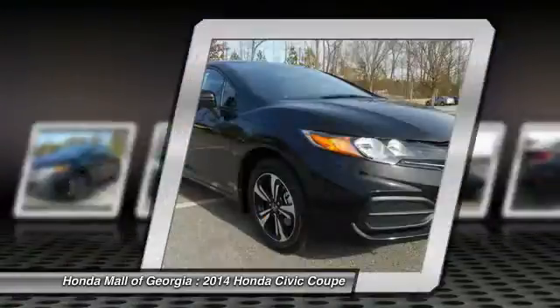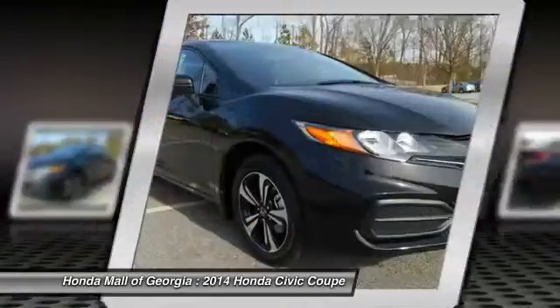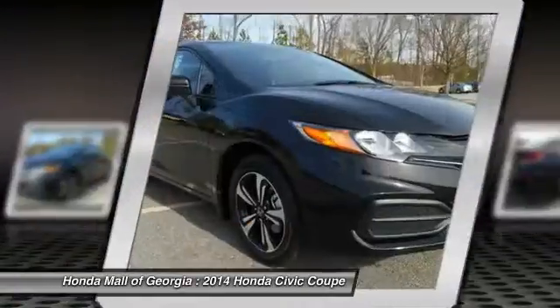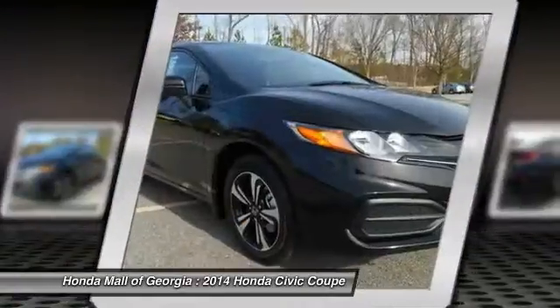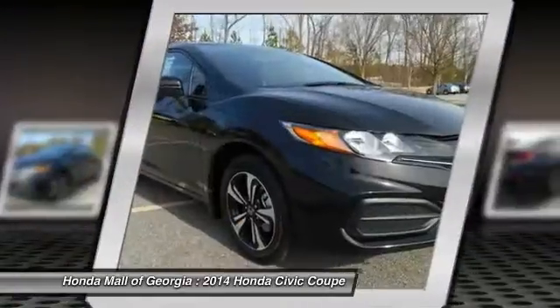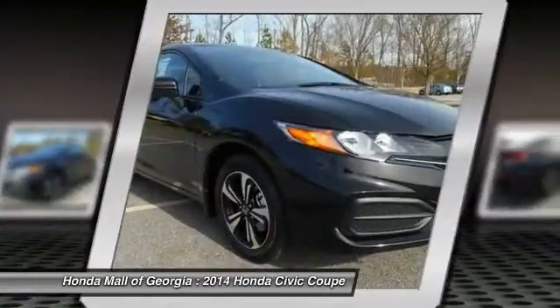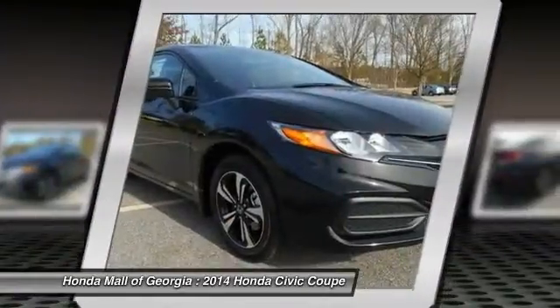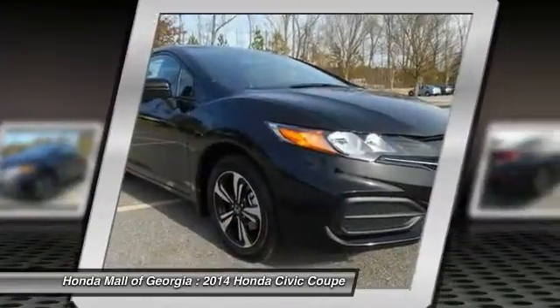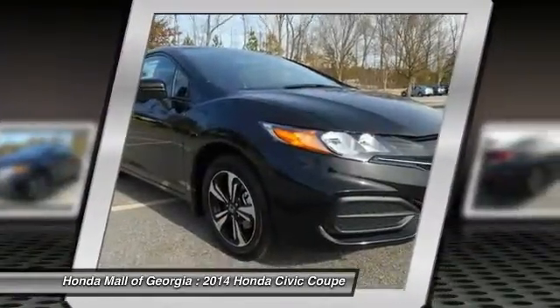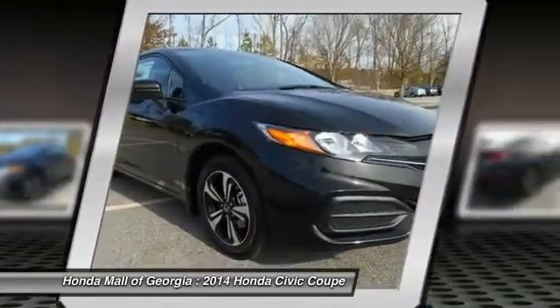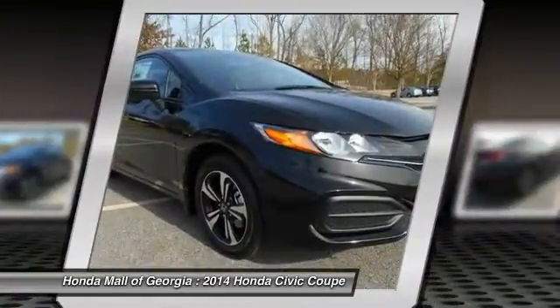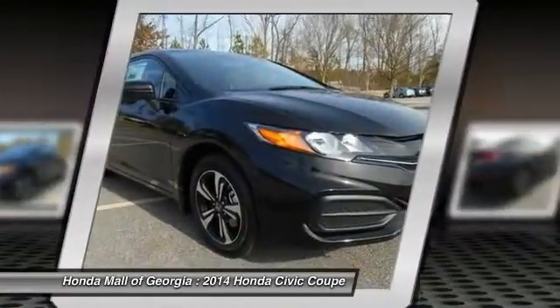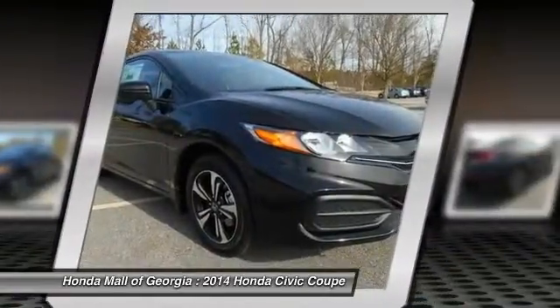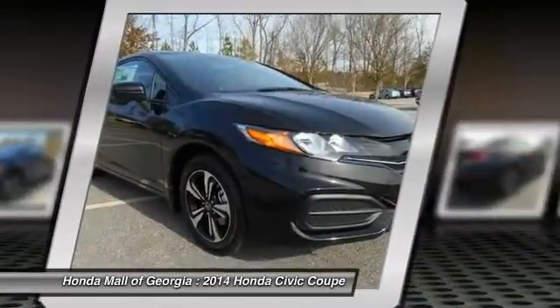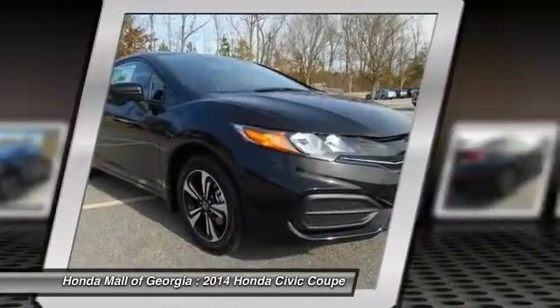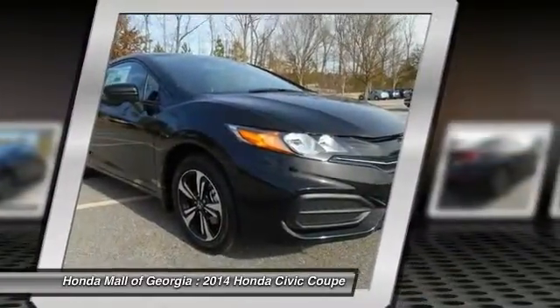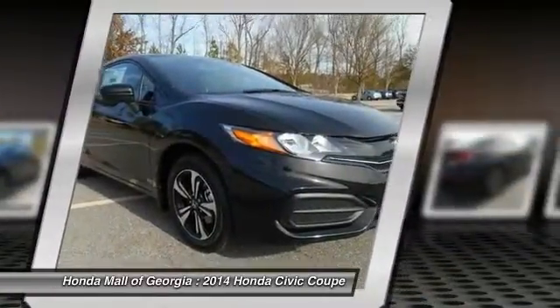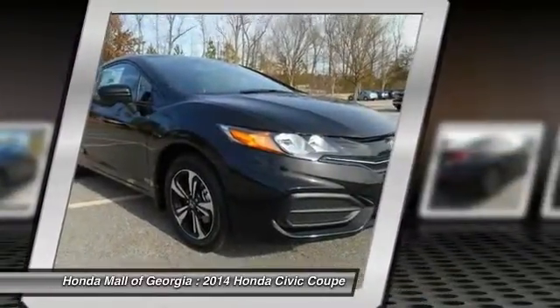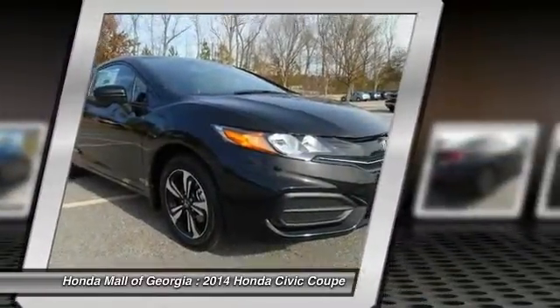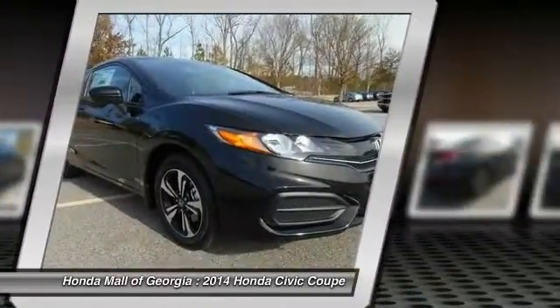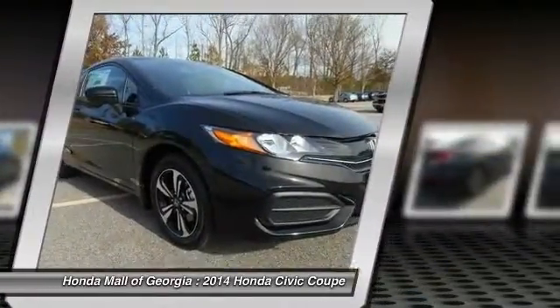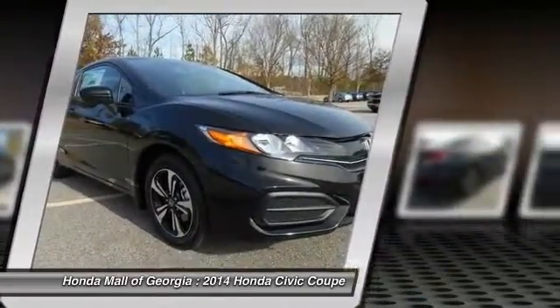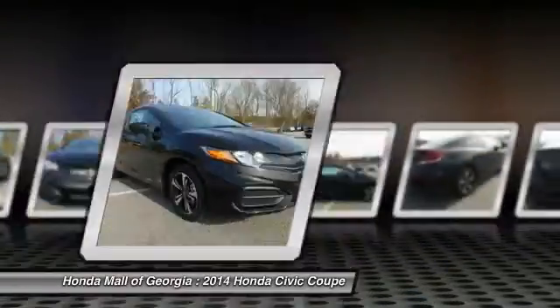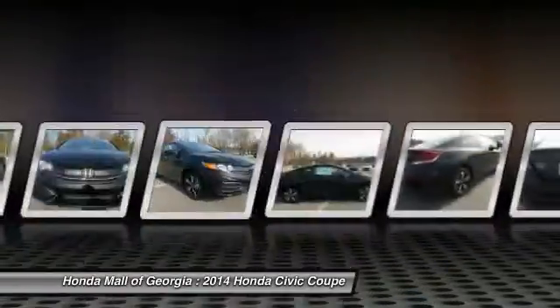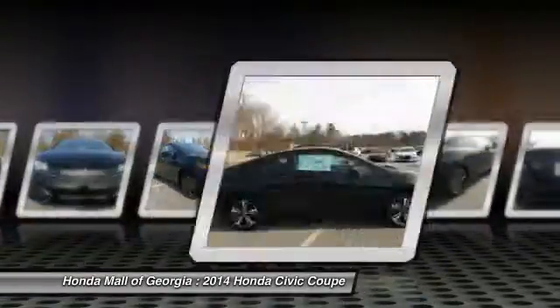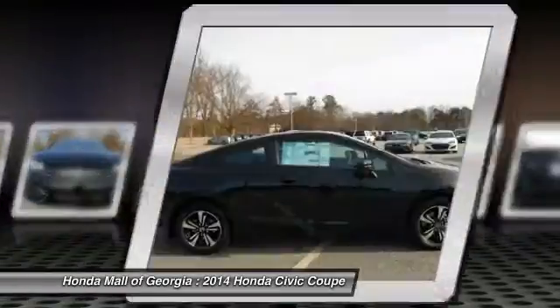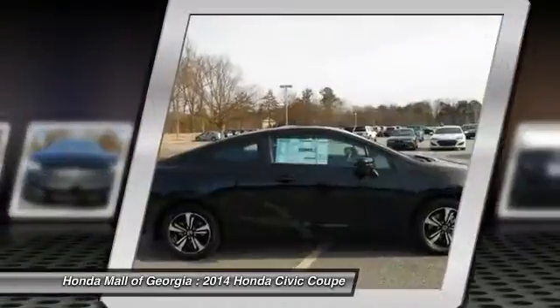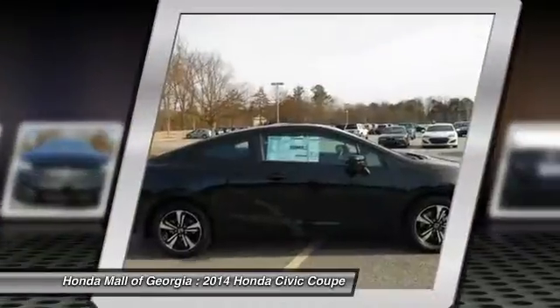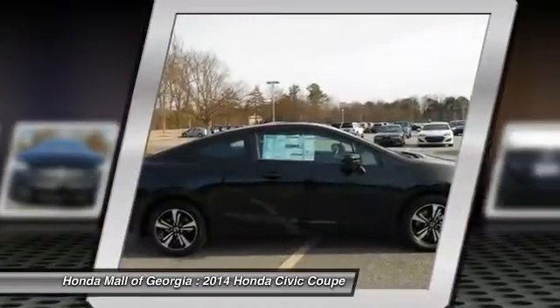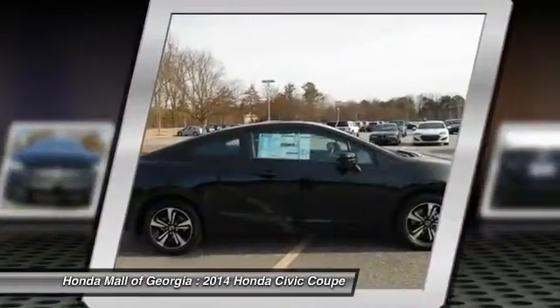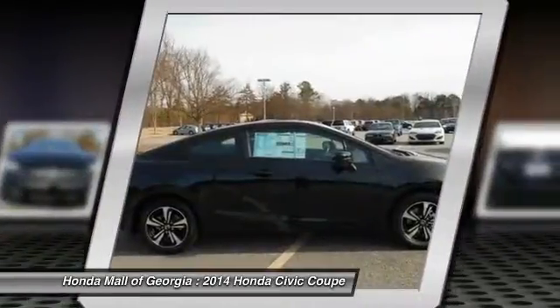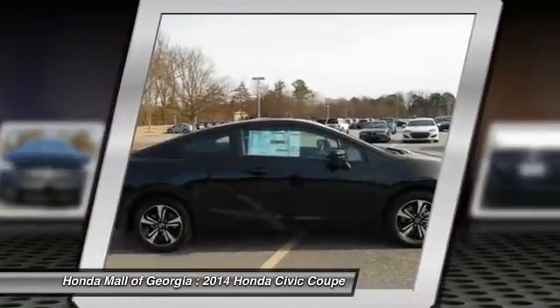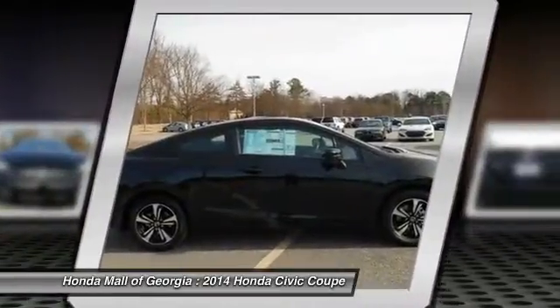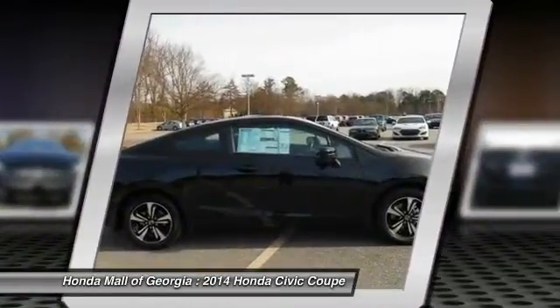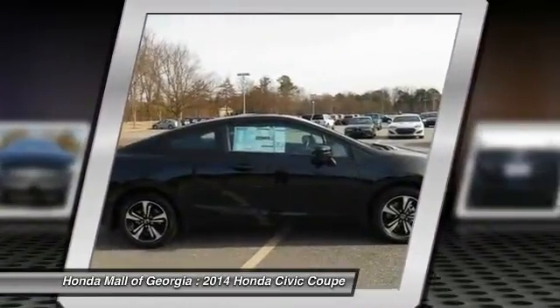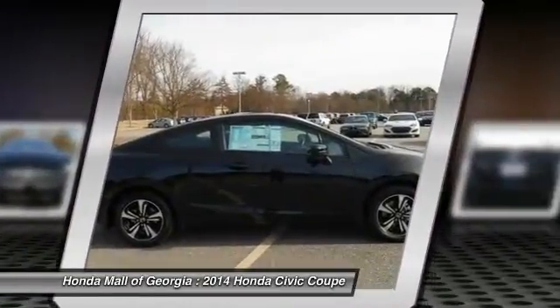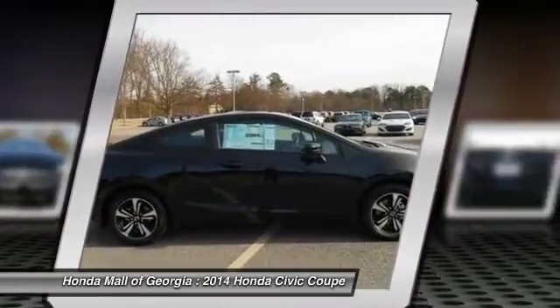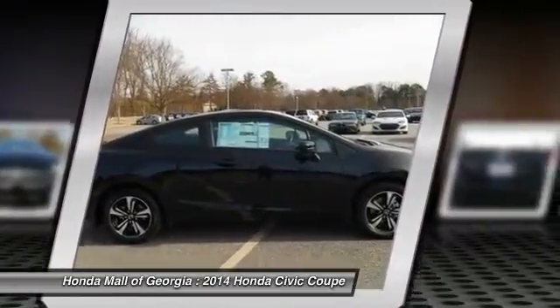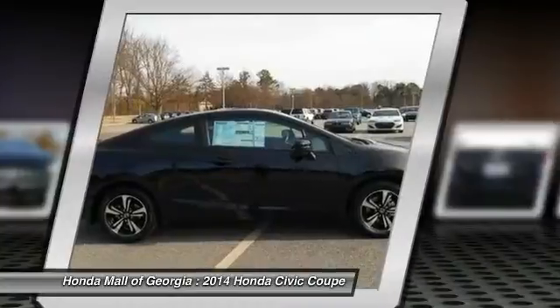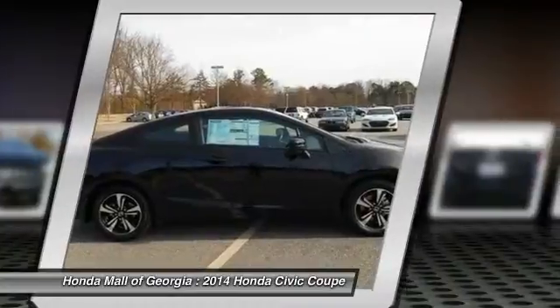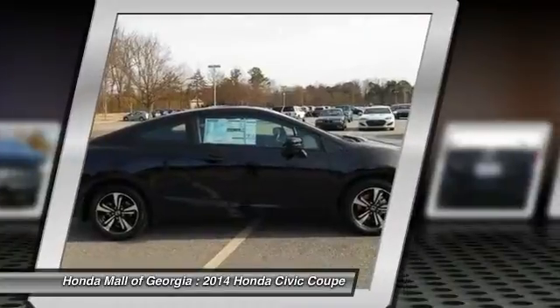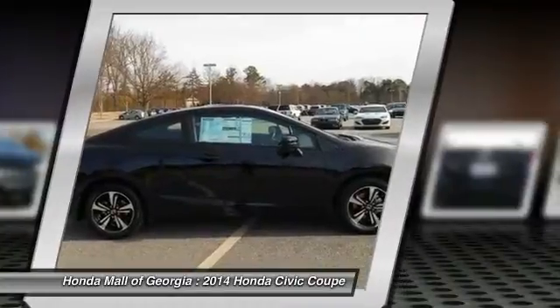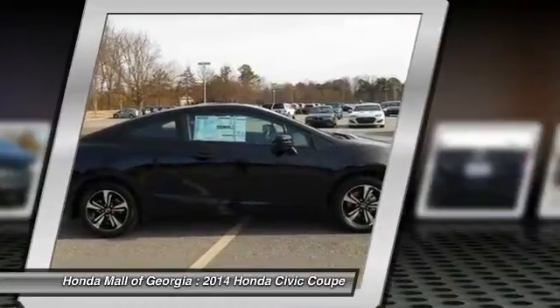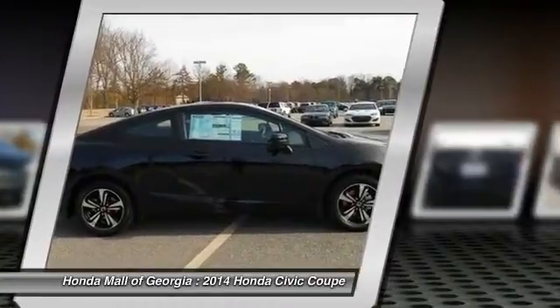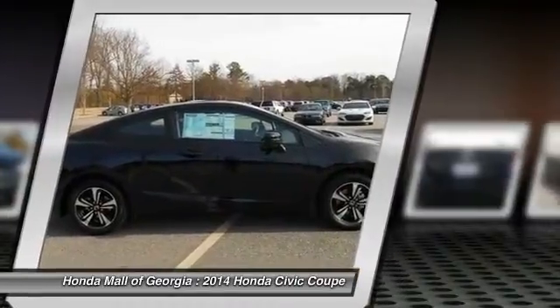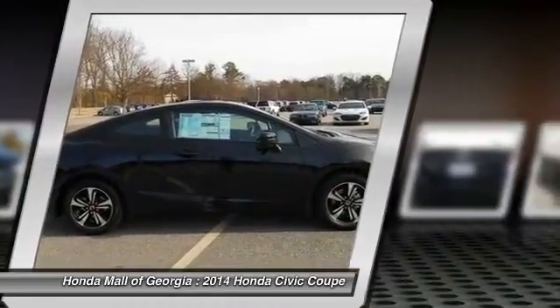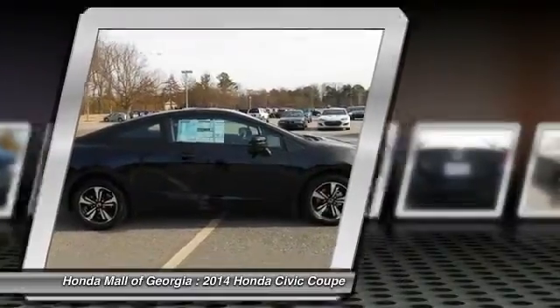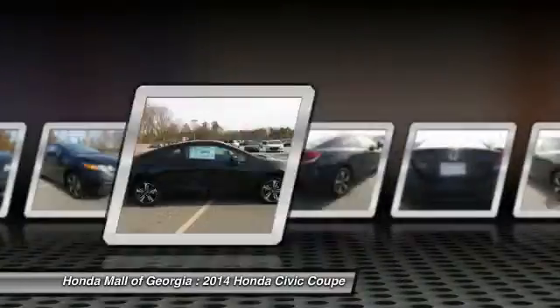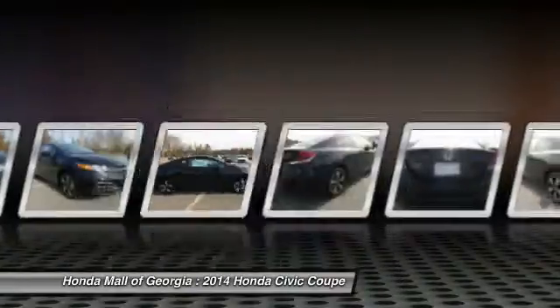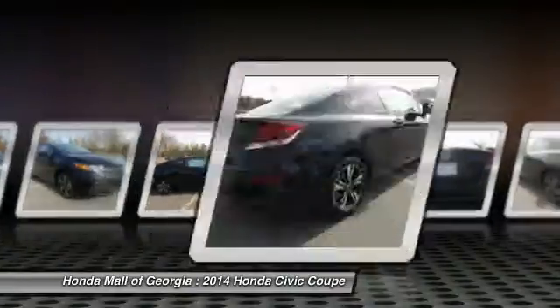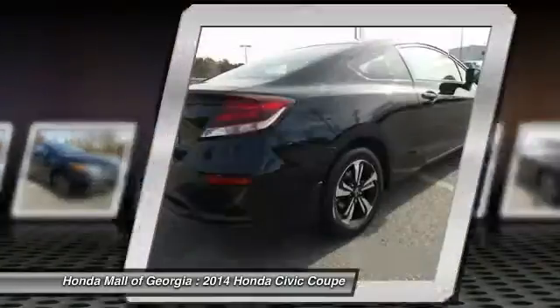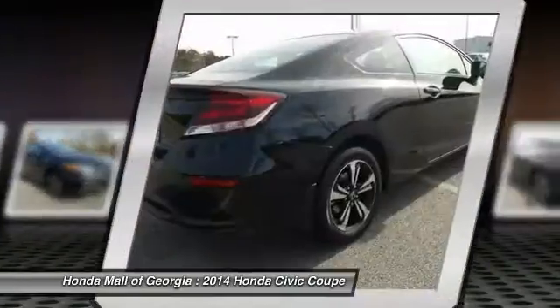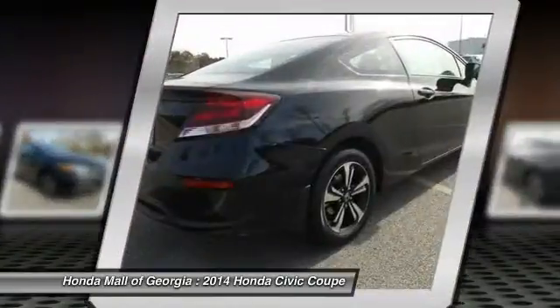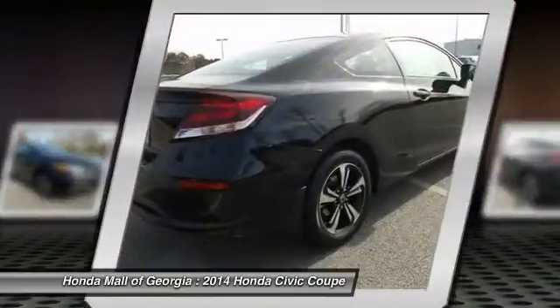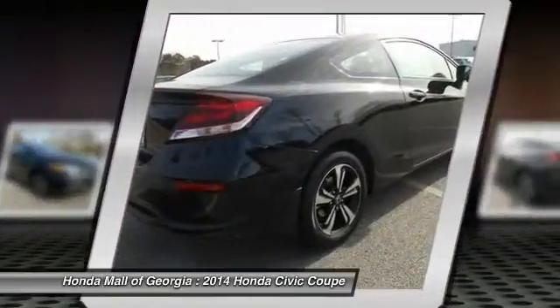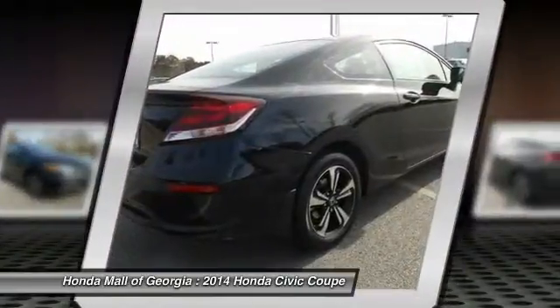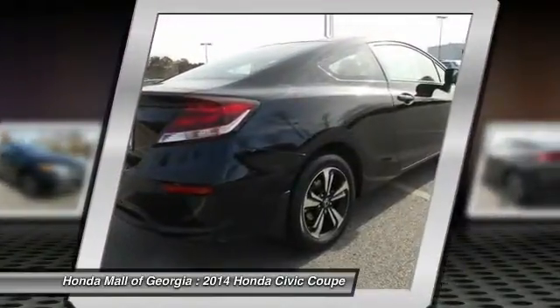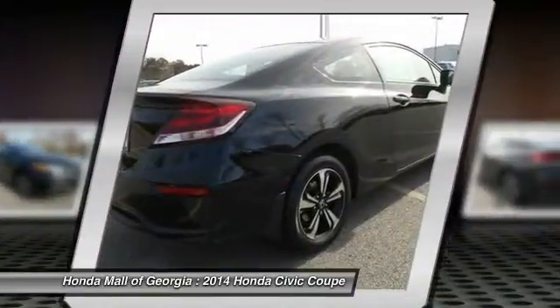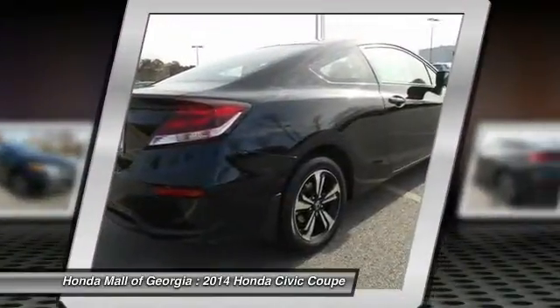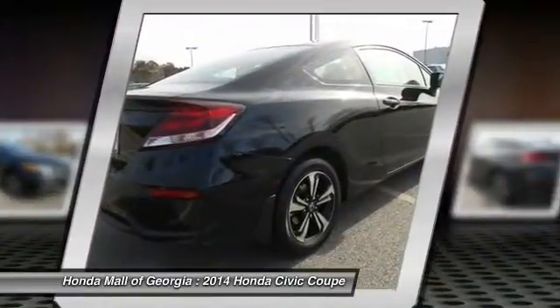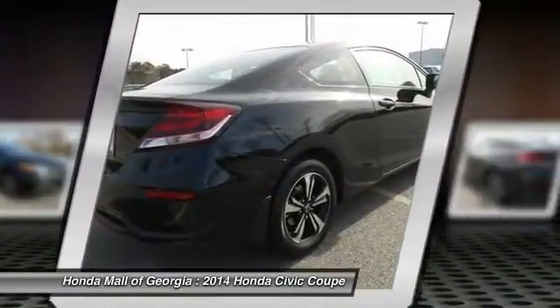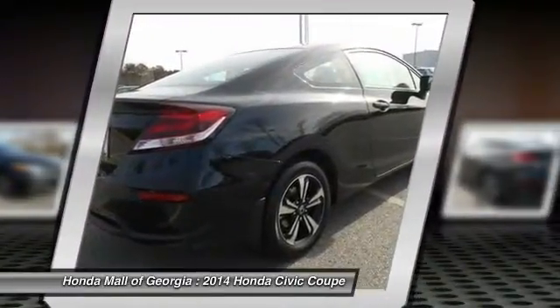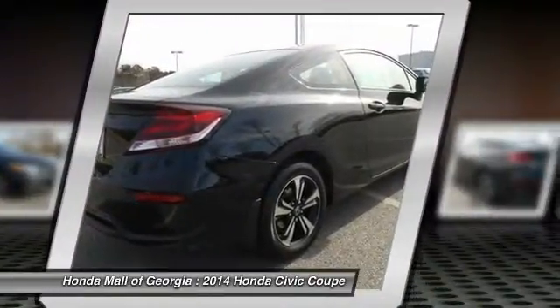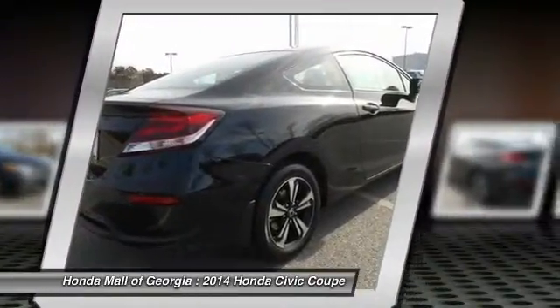The vehicle is Crystal Black Pearl with a Black Cloth Interior. It is offered with a full factory warranty.